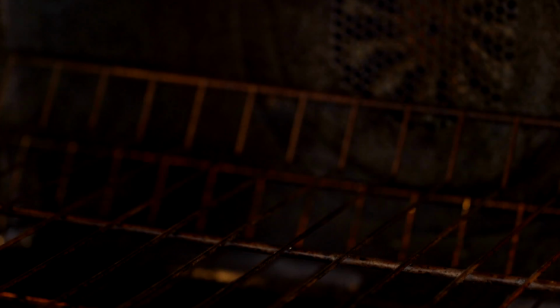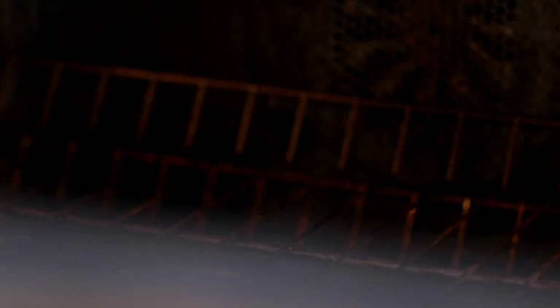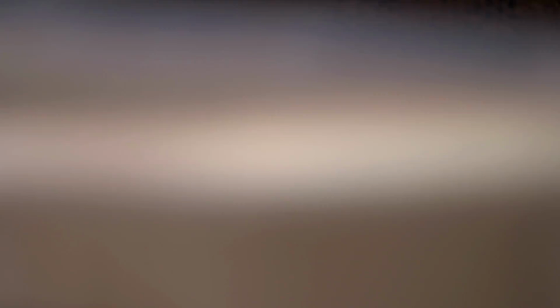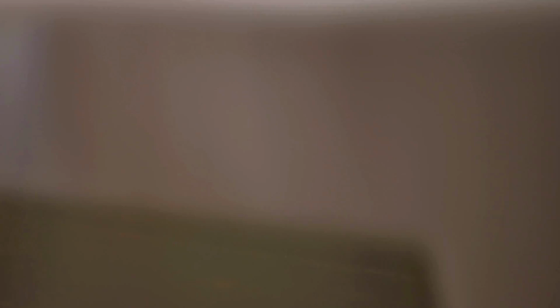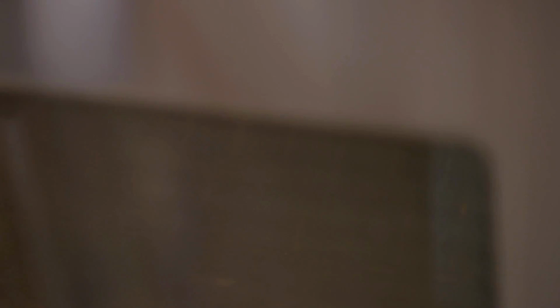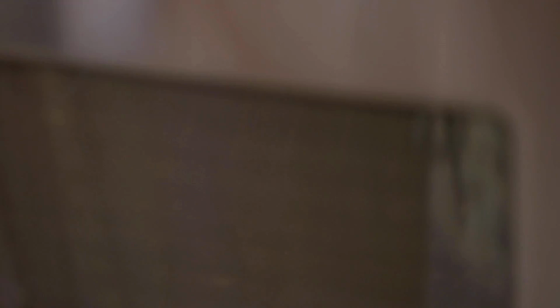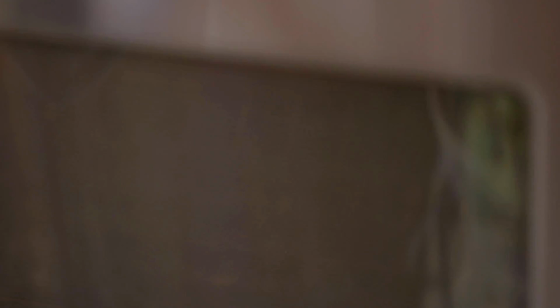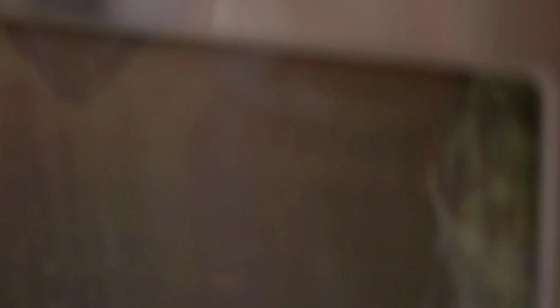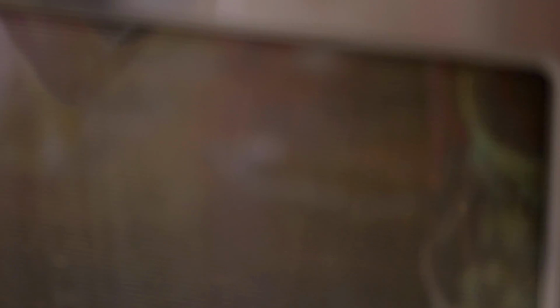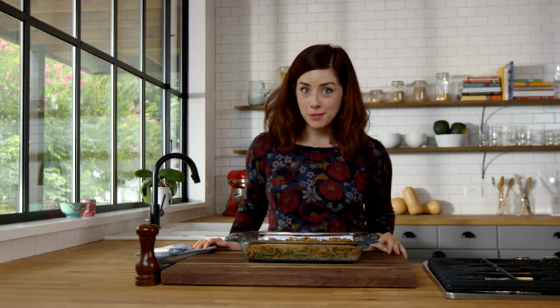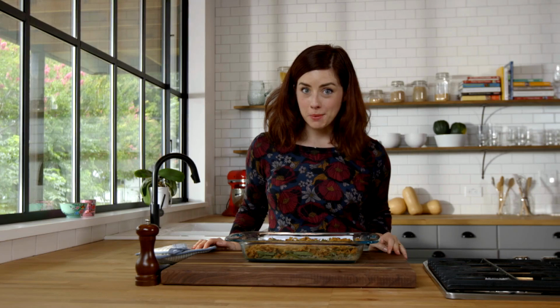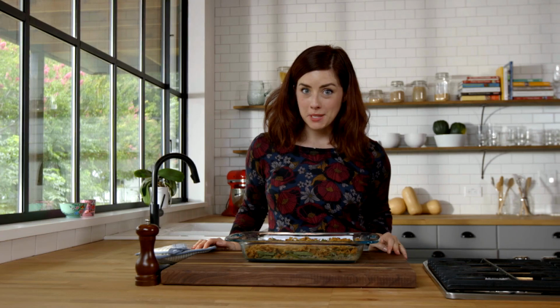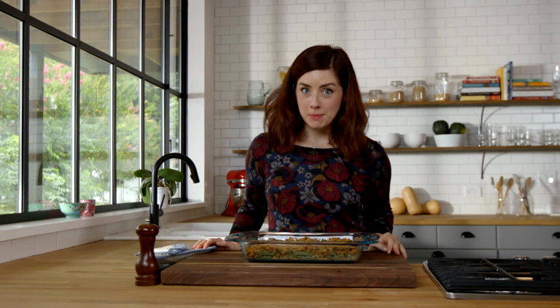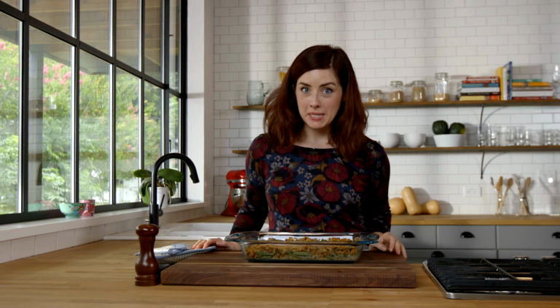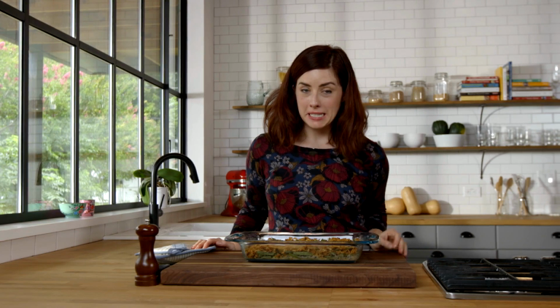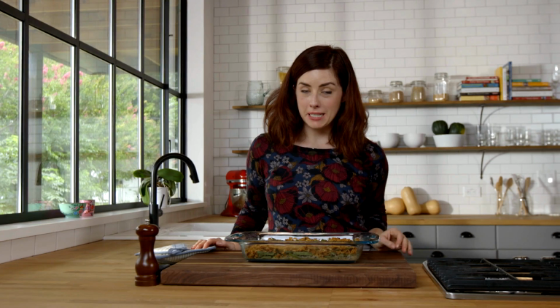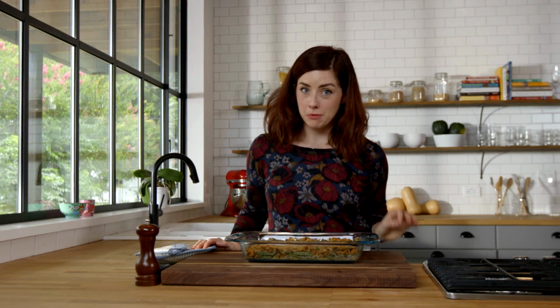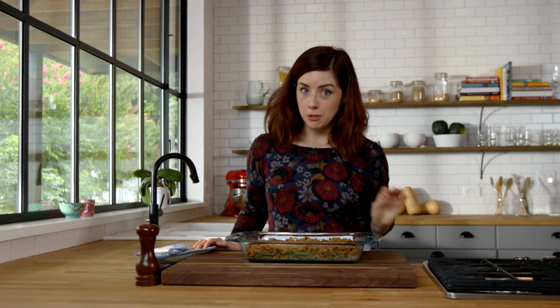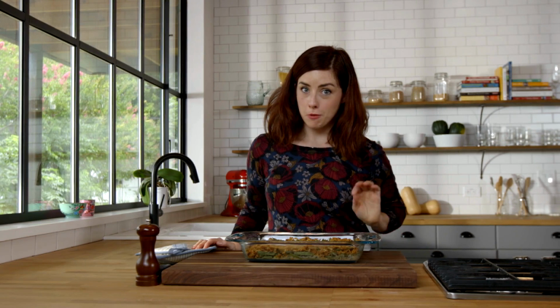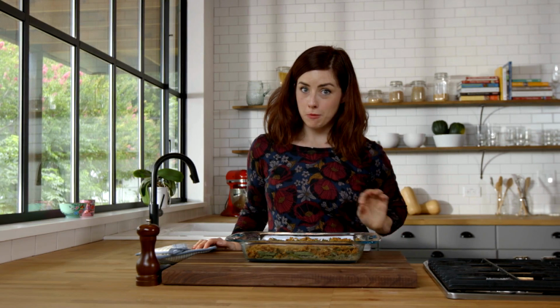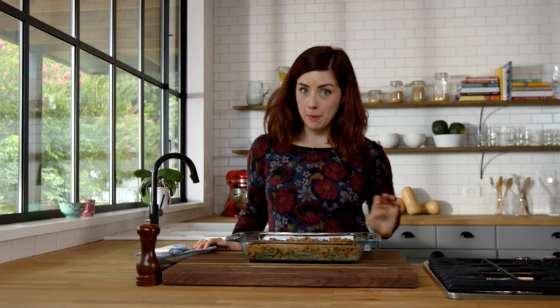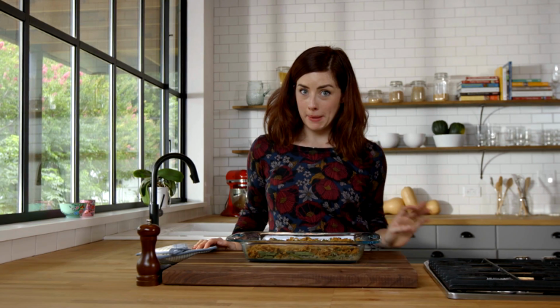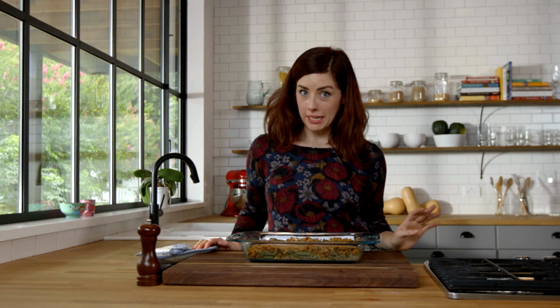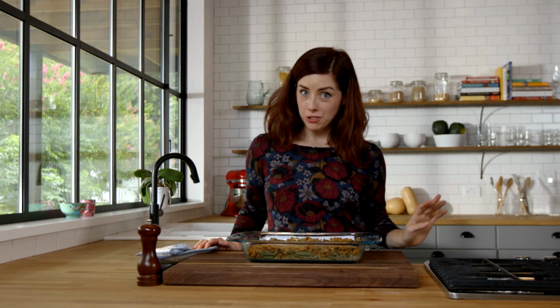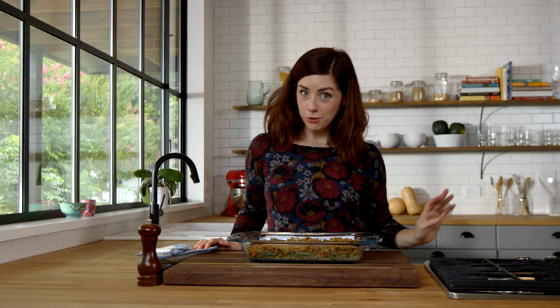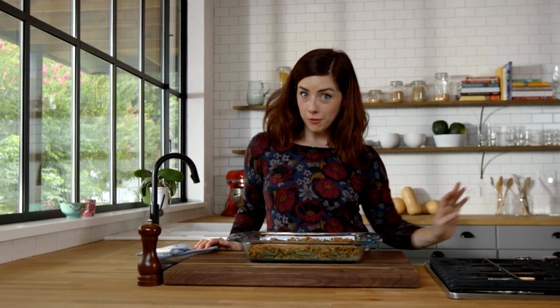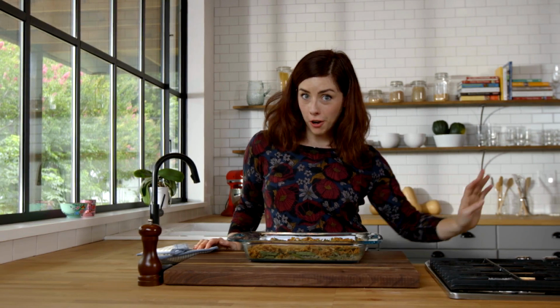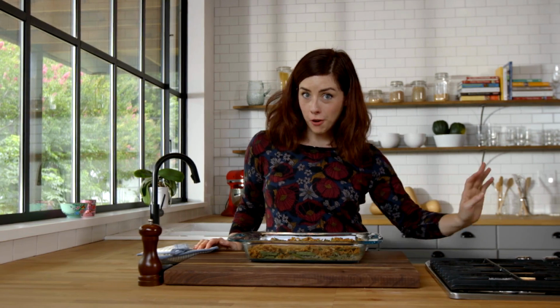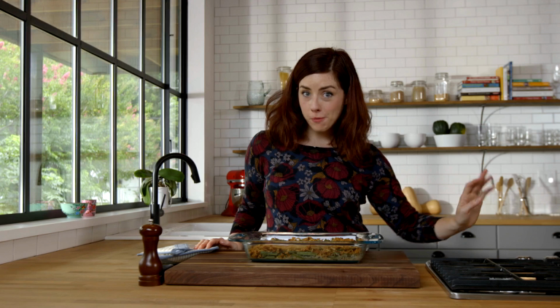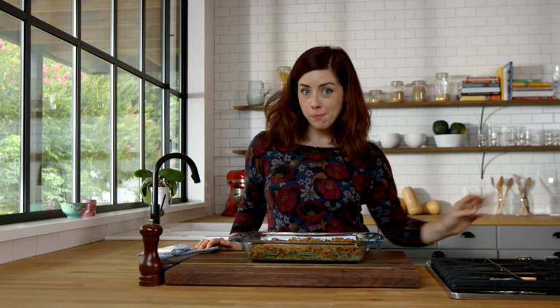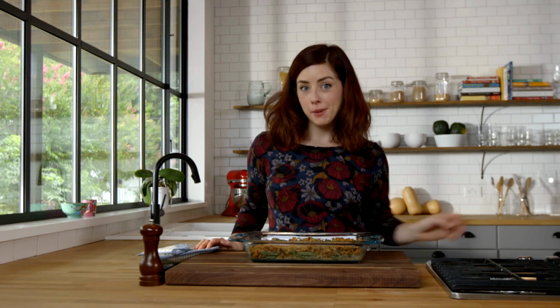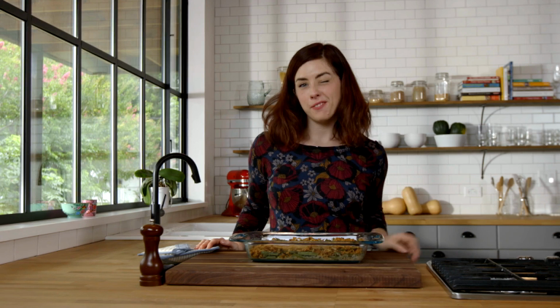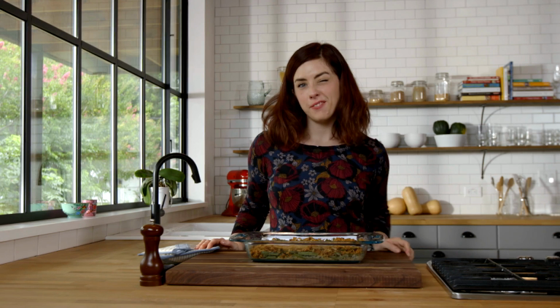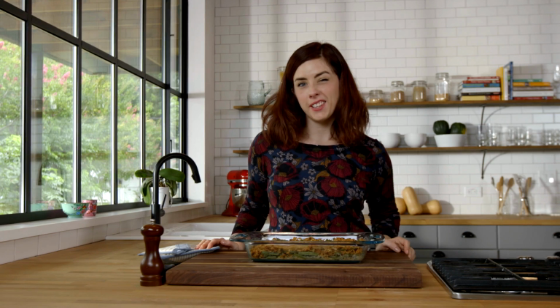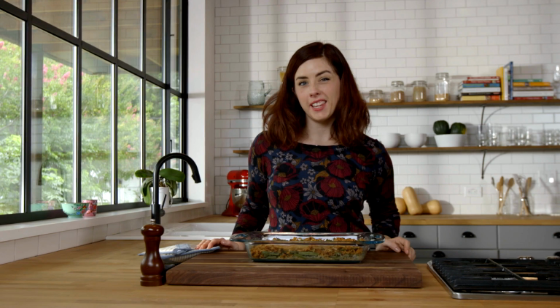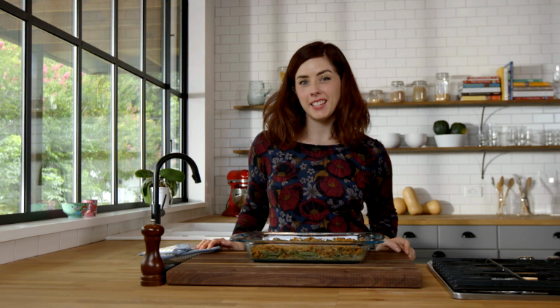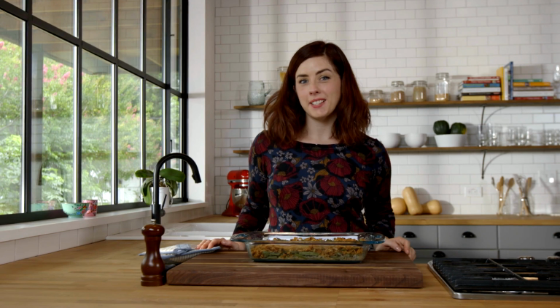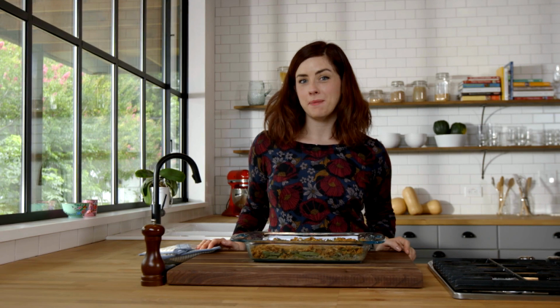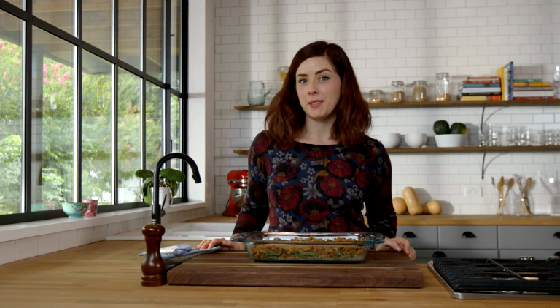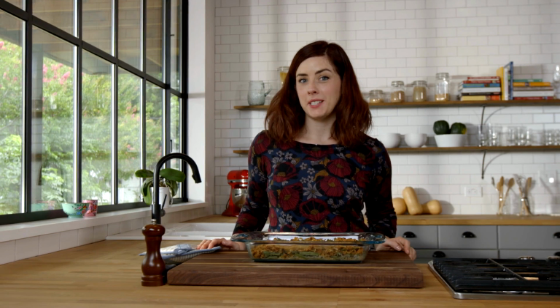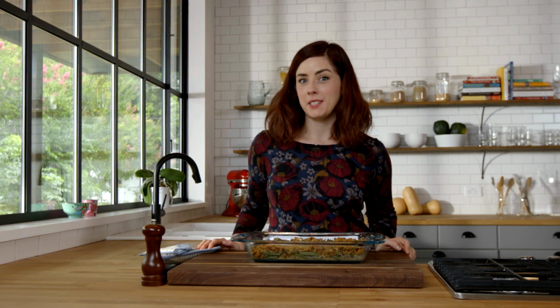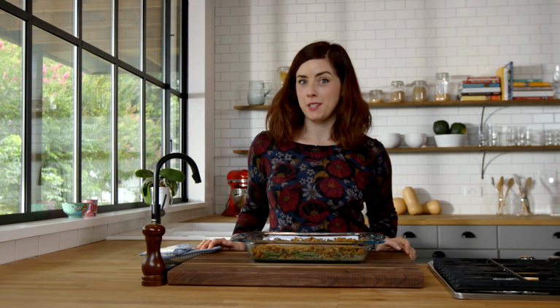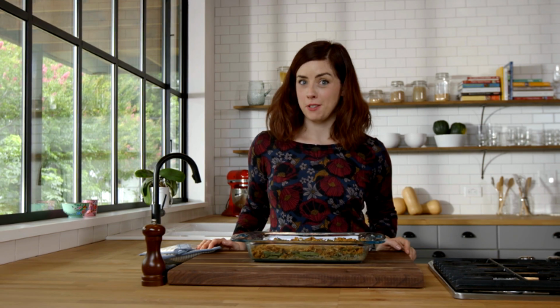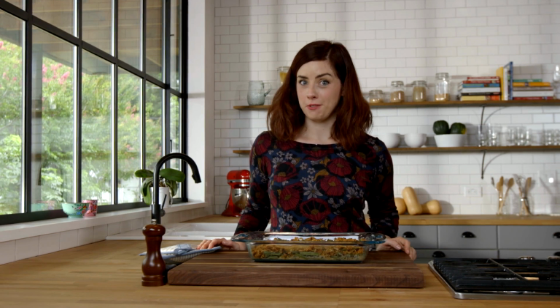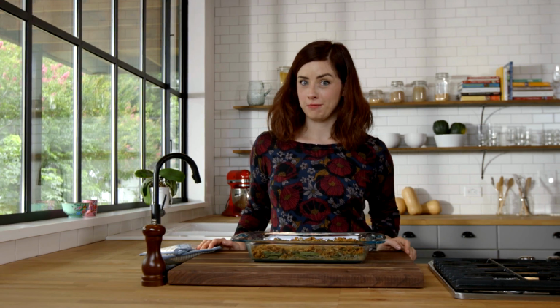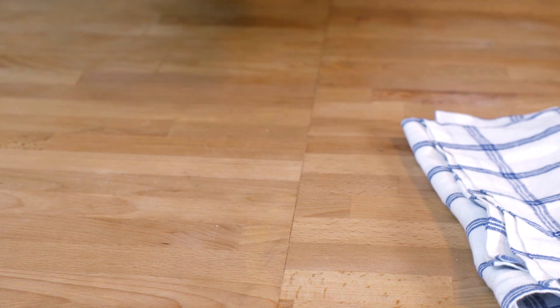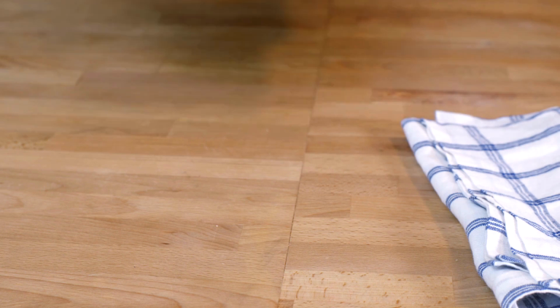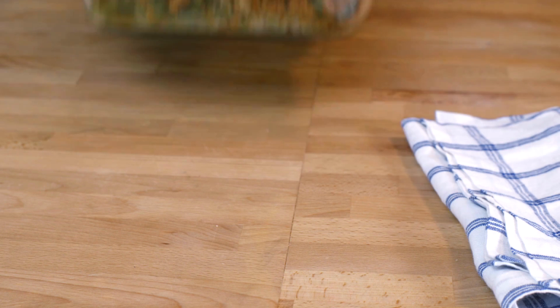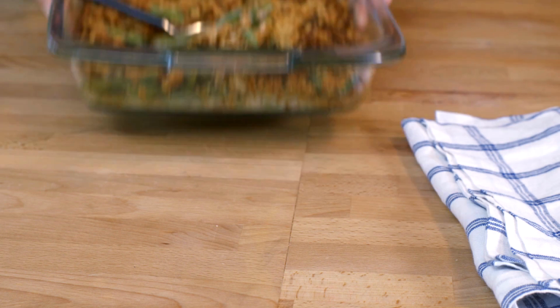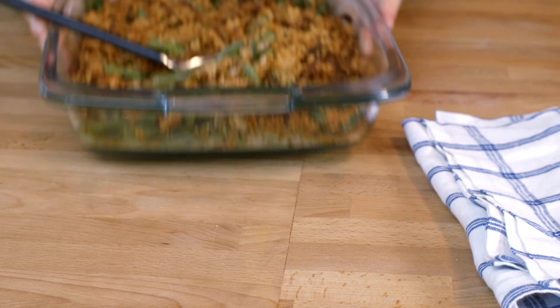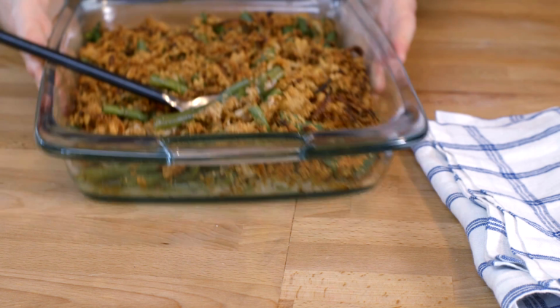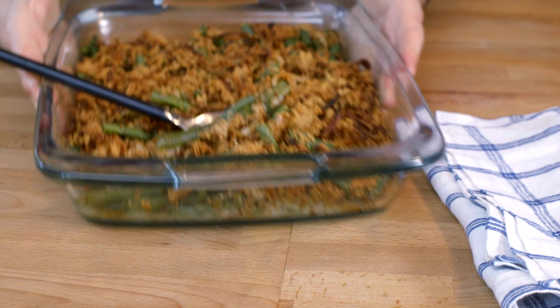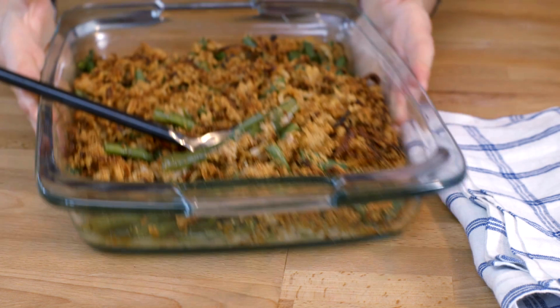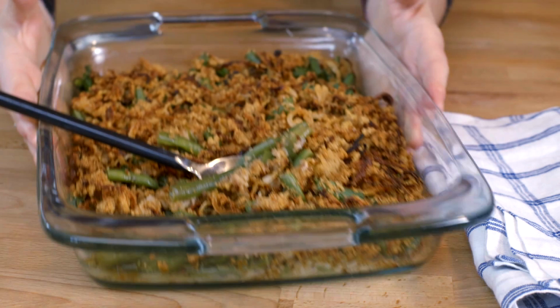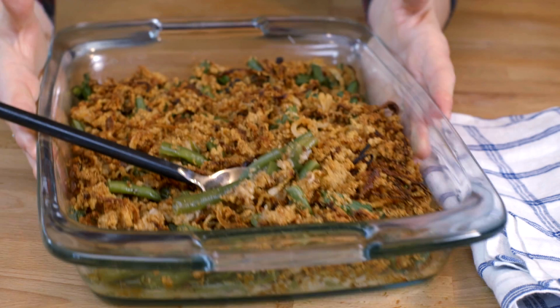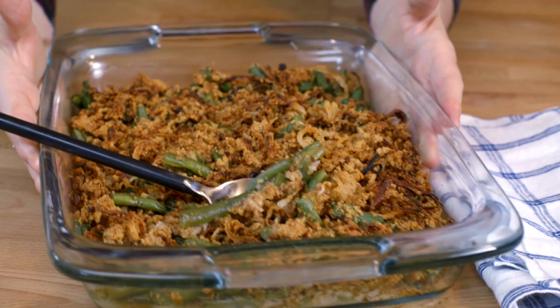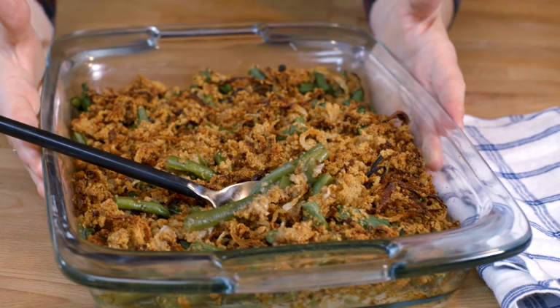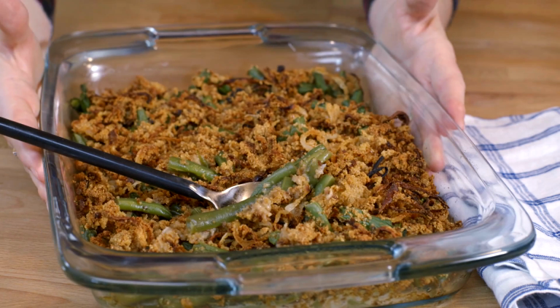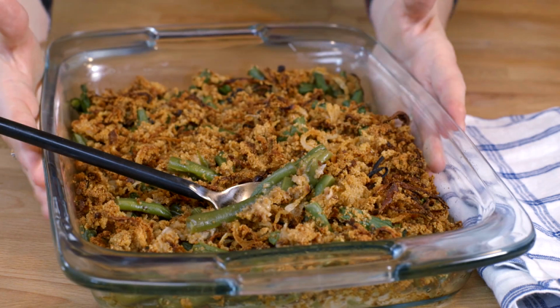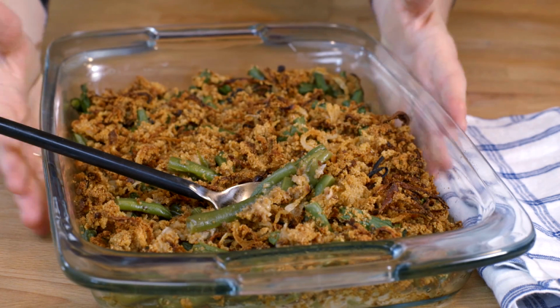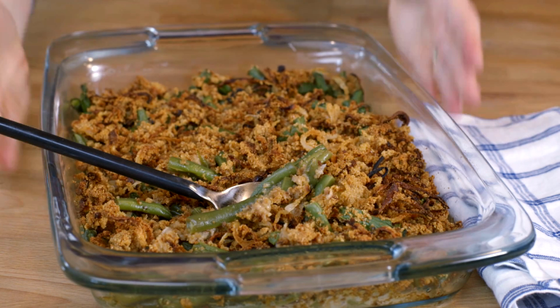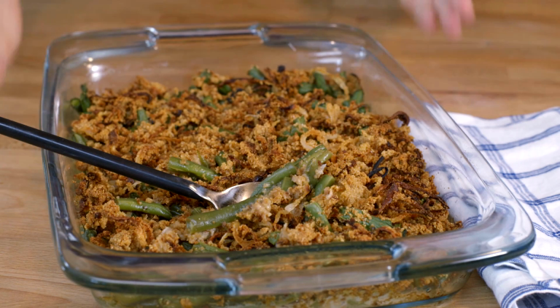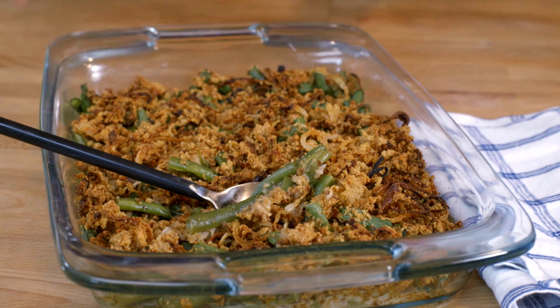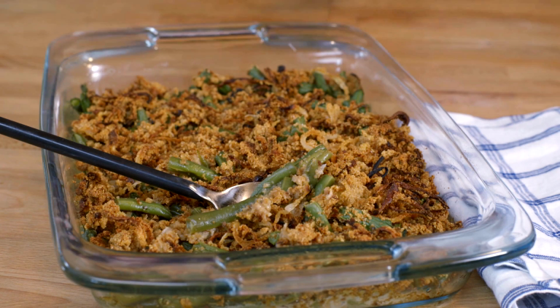This is one of those recipes that will remind you of home but feel like something new. Fresh green bean casserole.